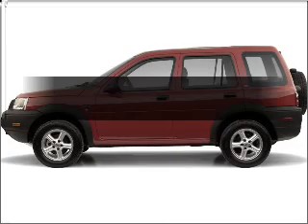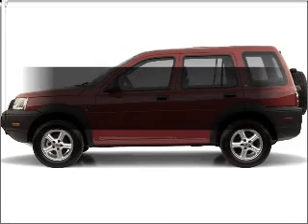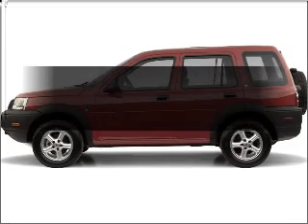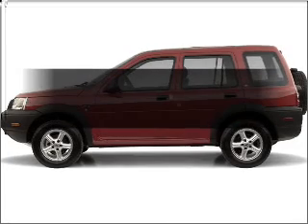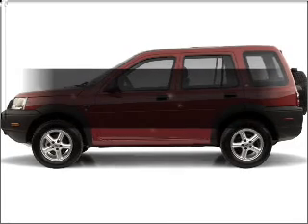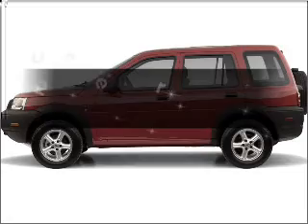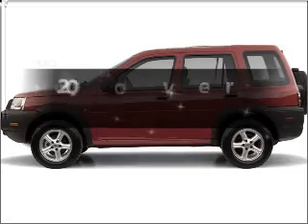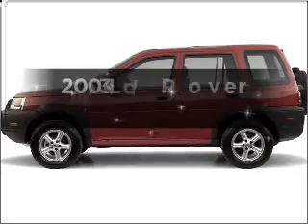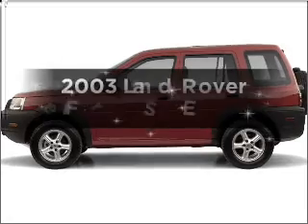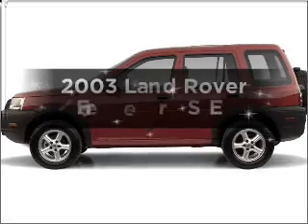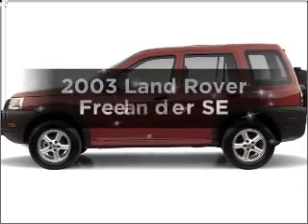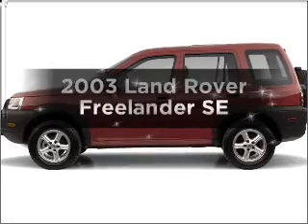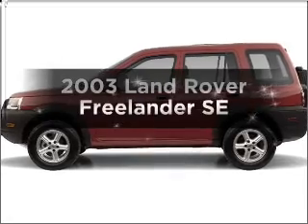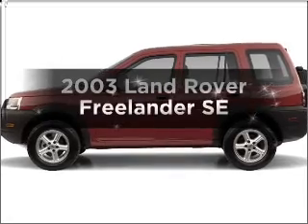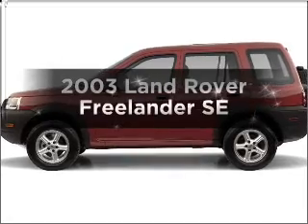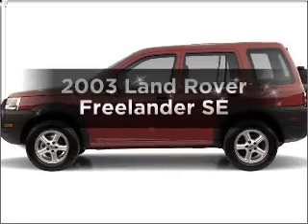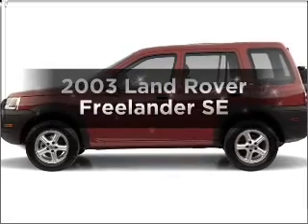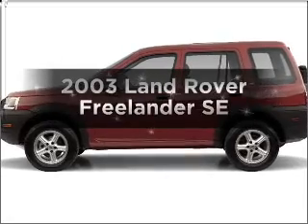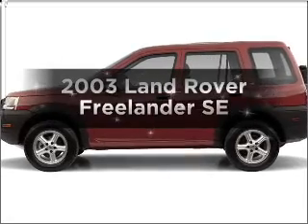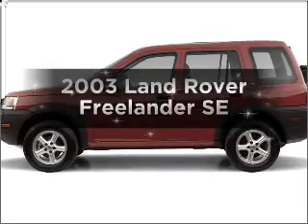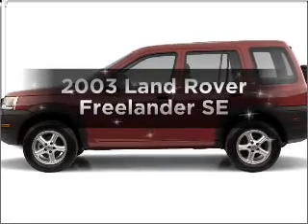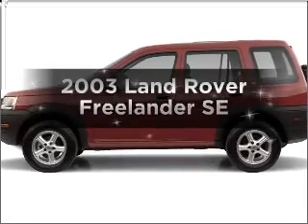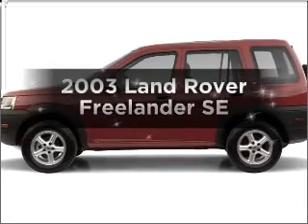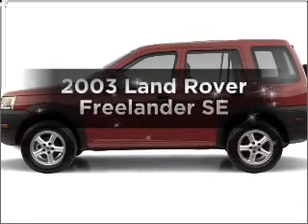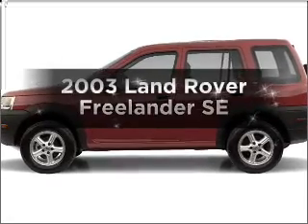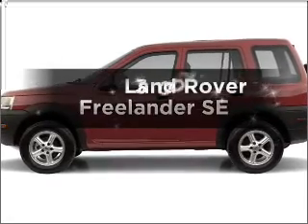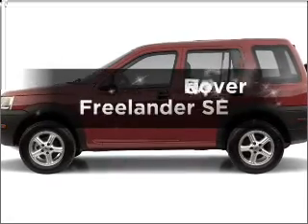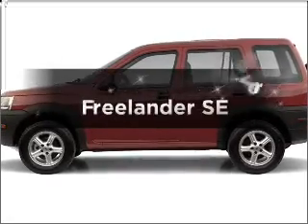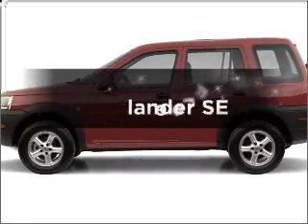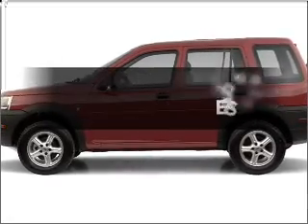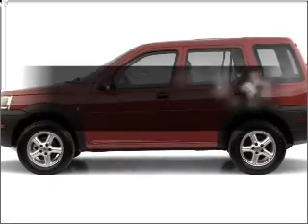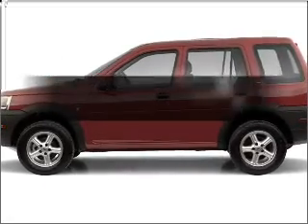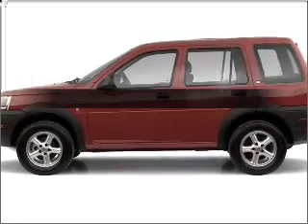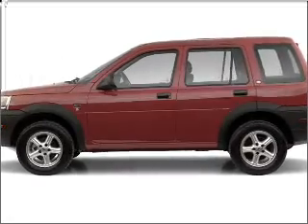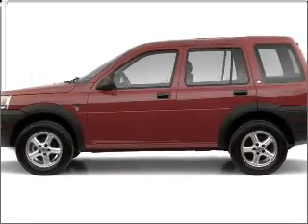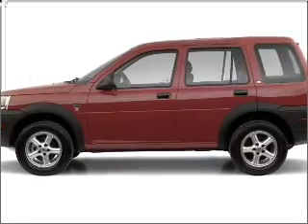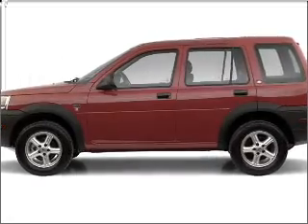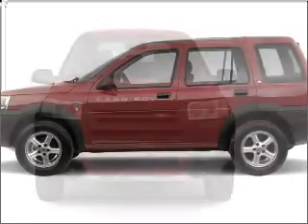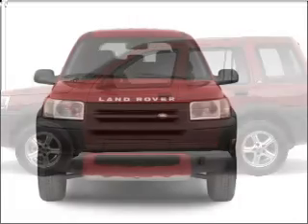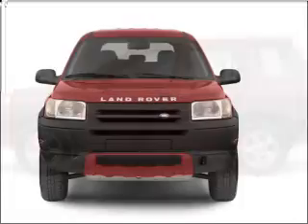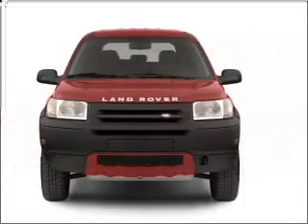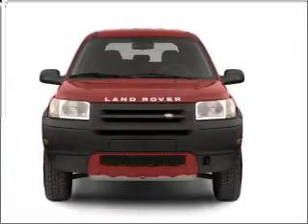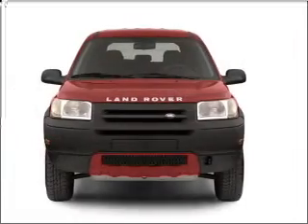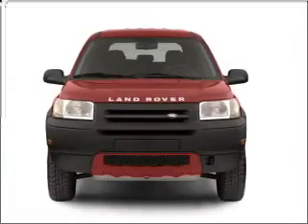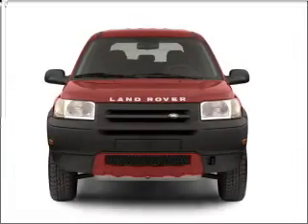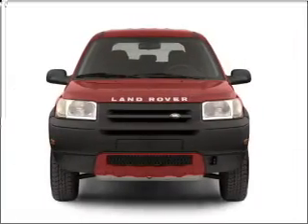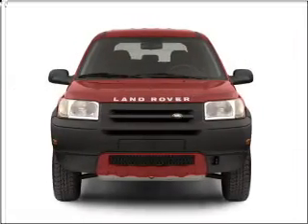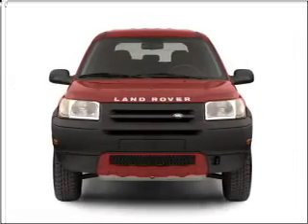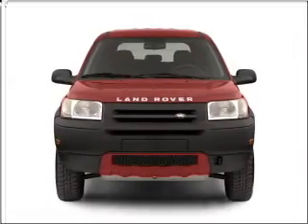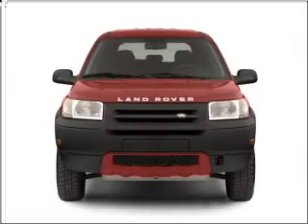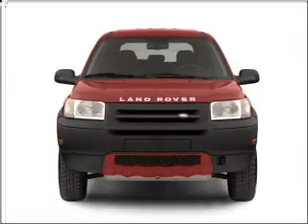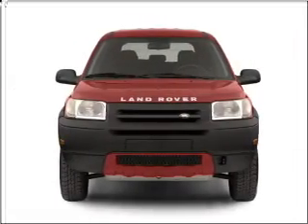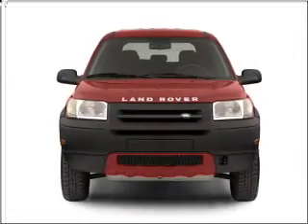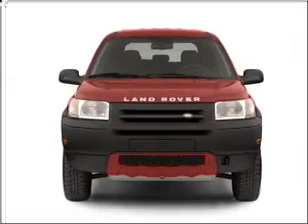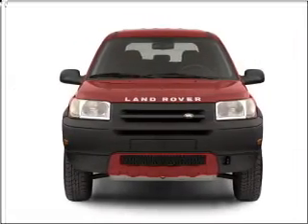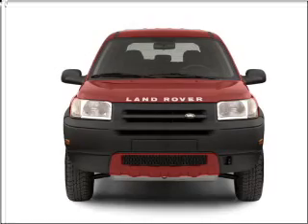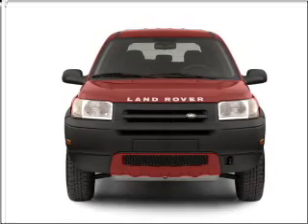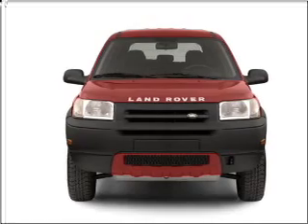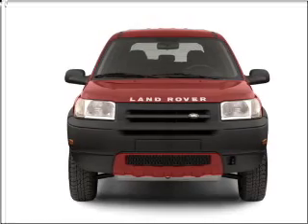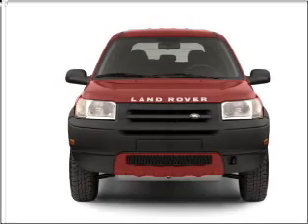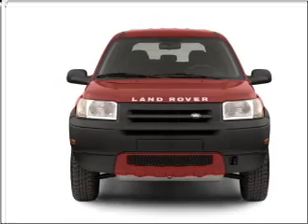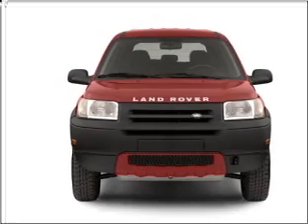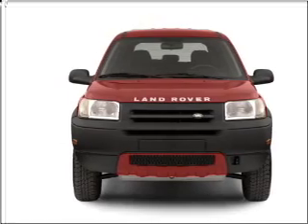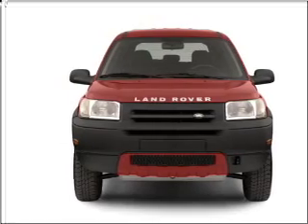Get noticed in this 2003 Land Rover Freelander. If you're looking for an automobile with great attributes, look no further.